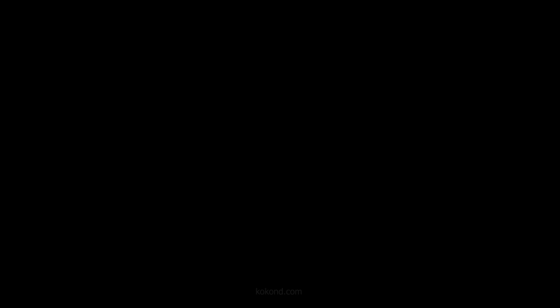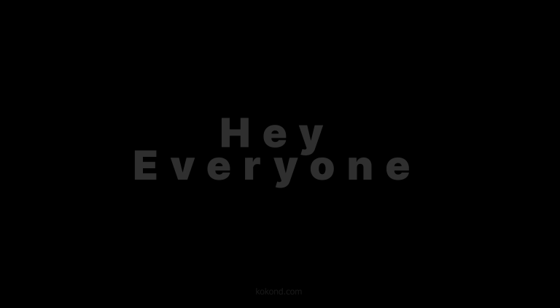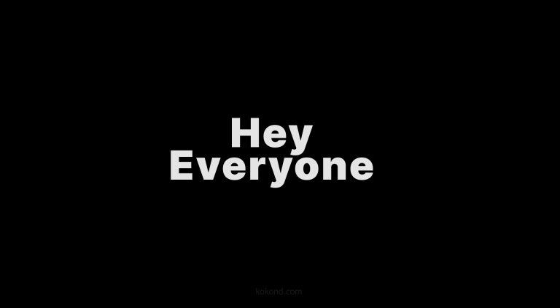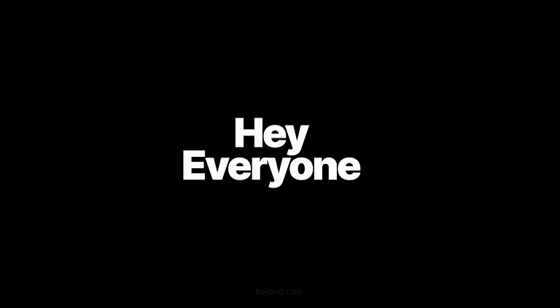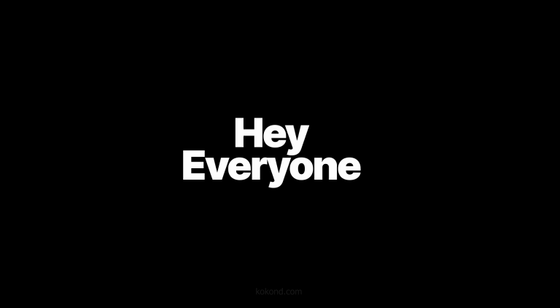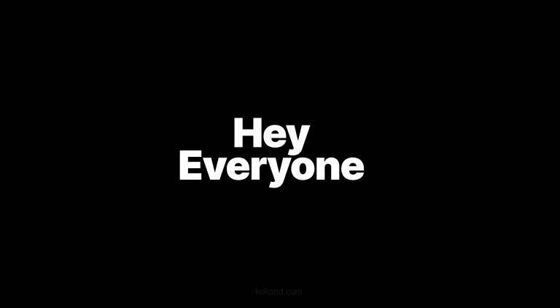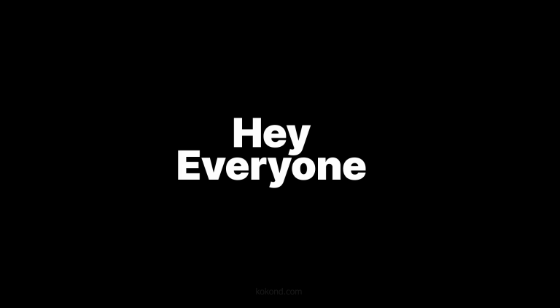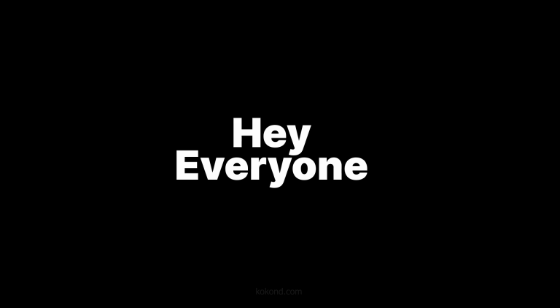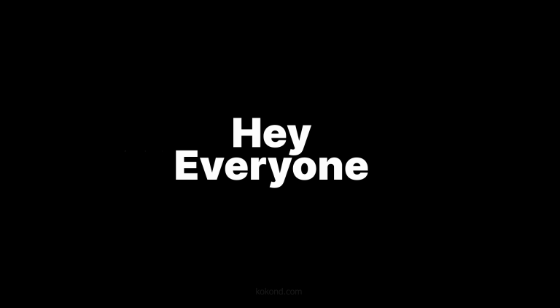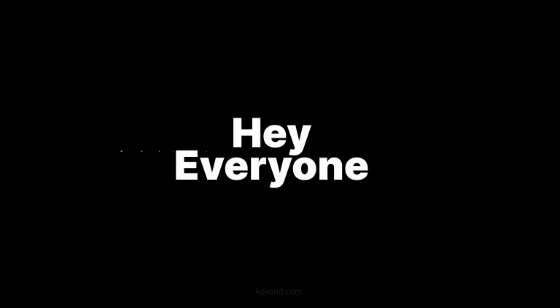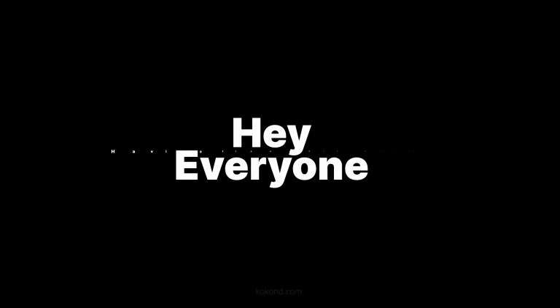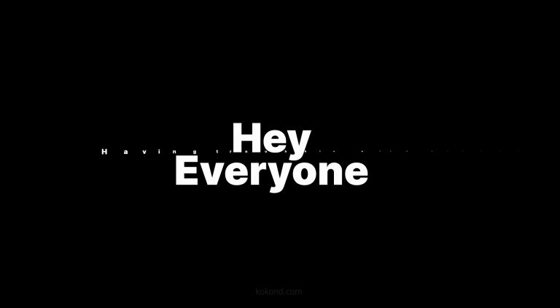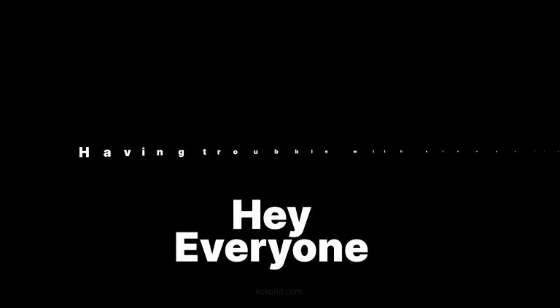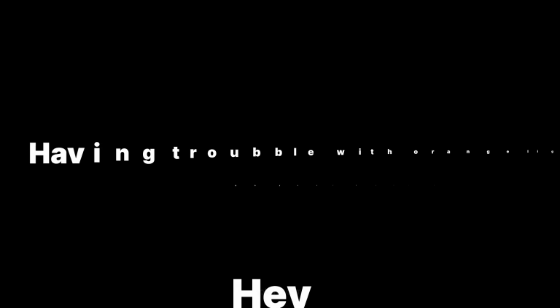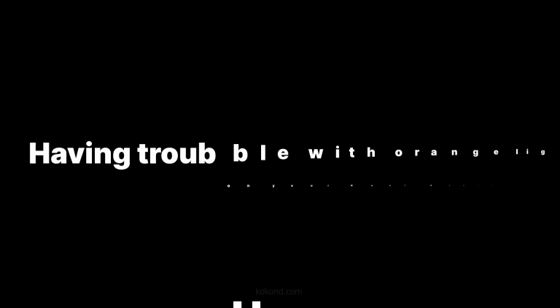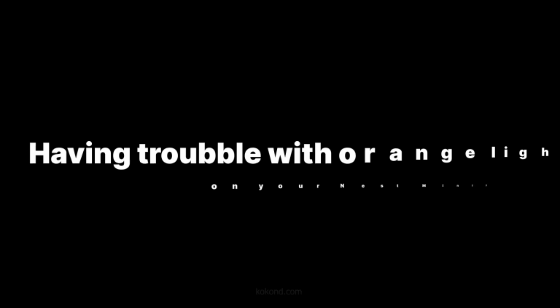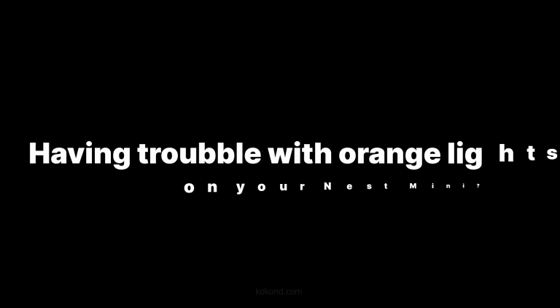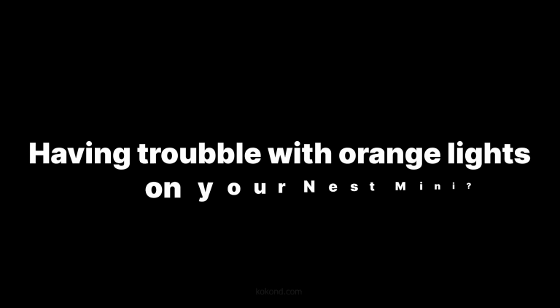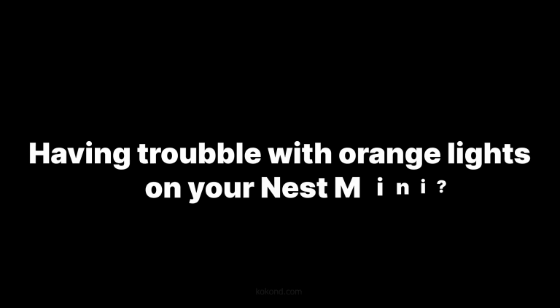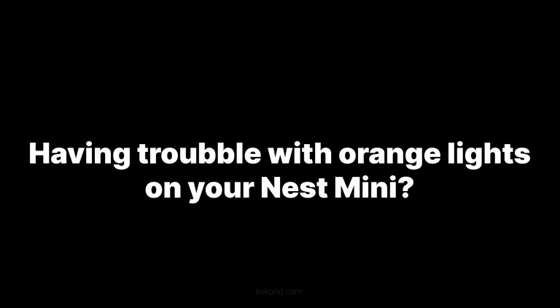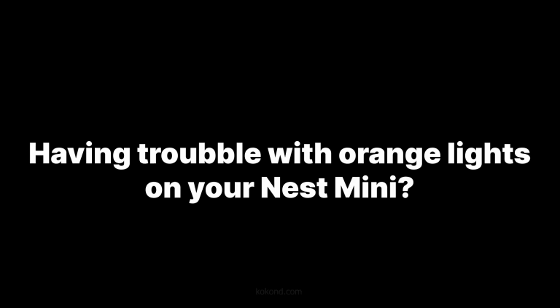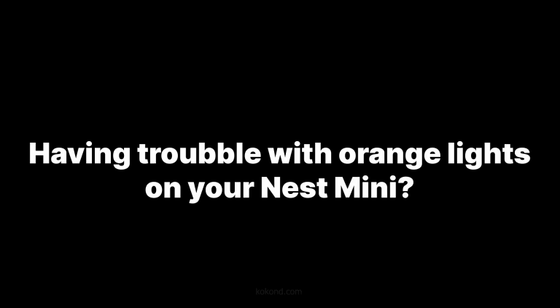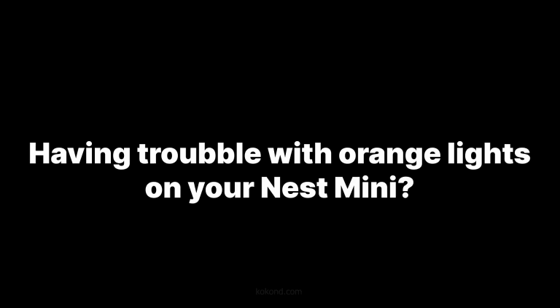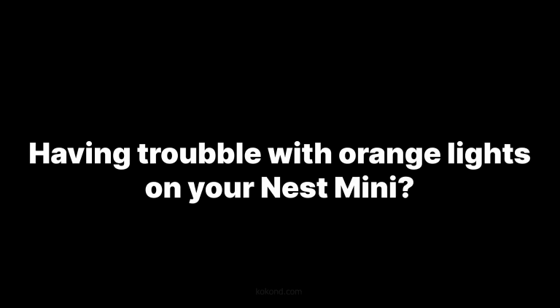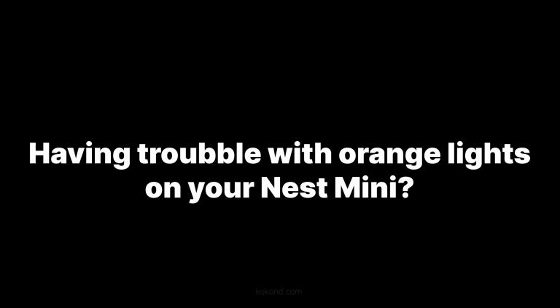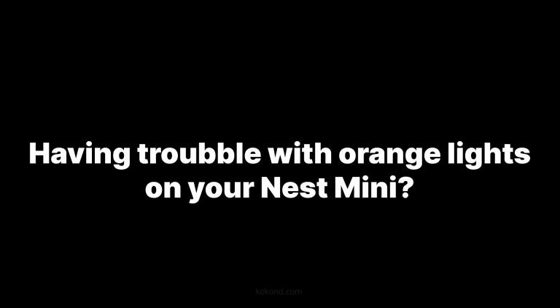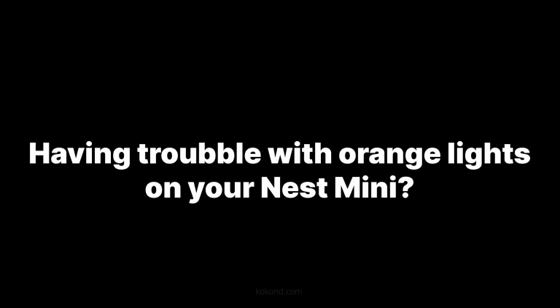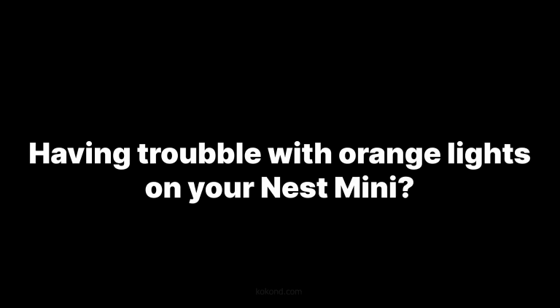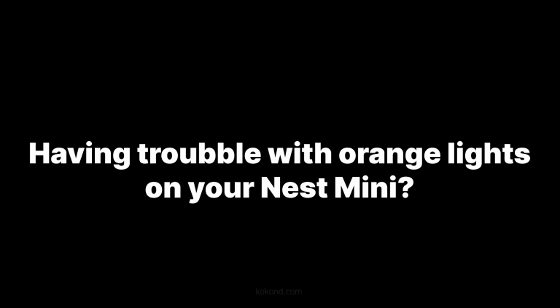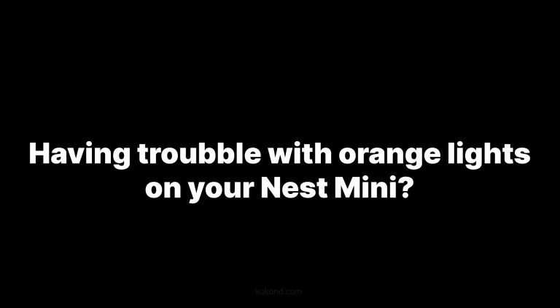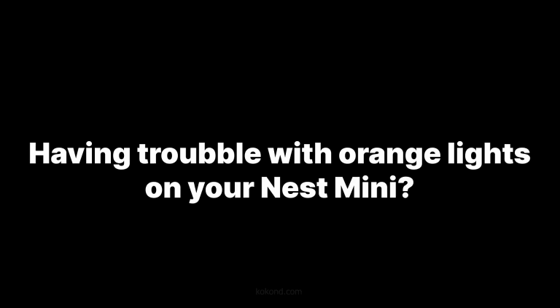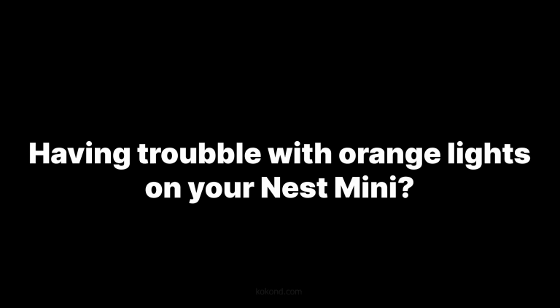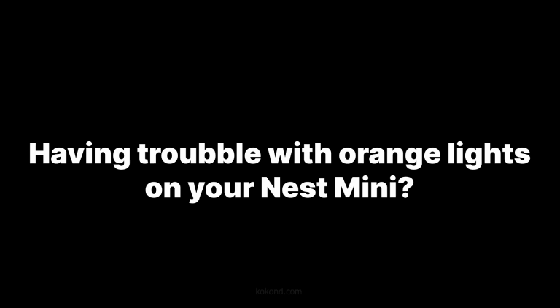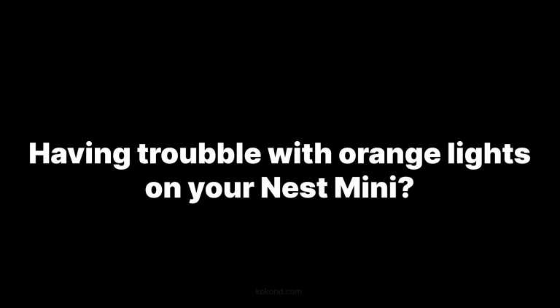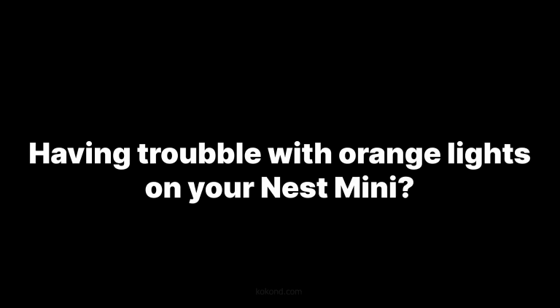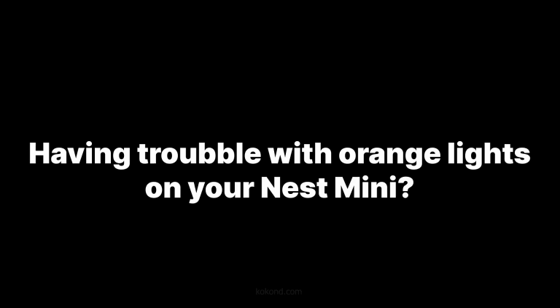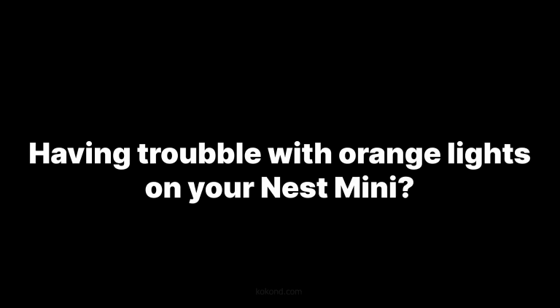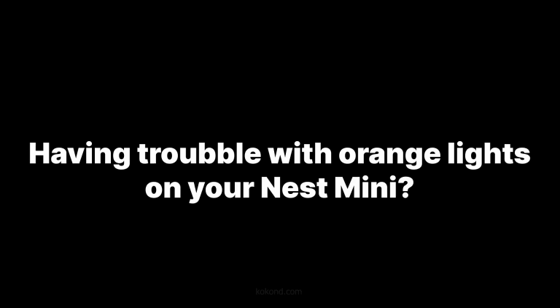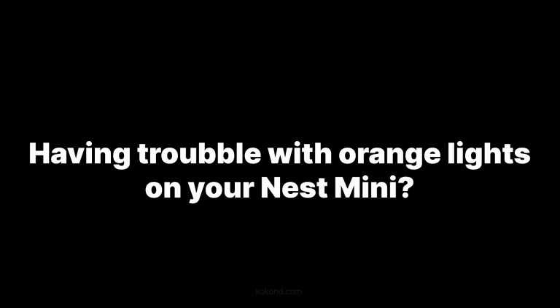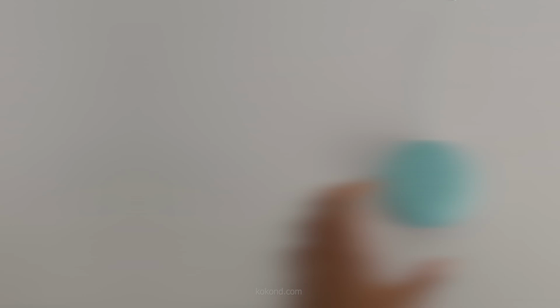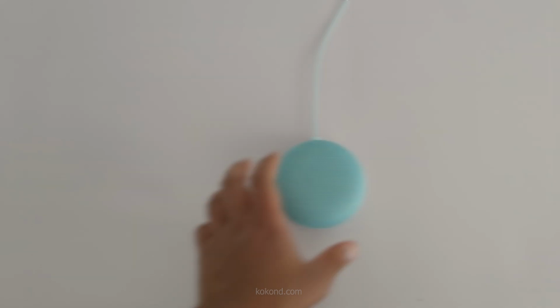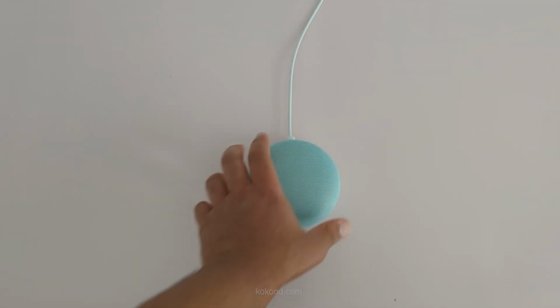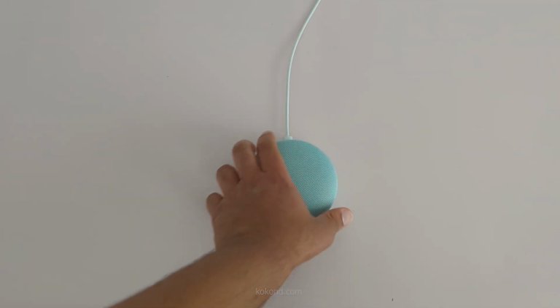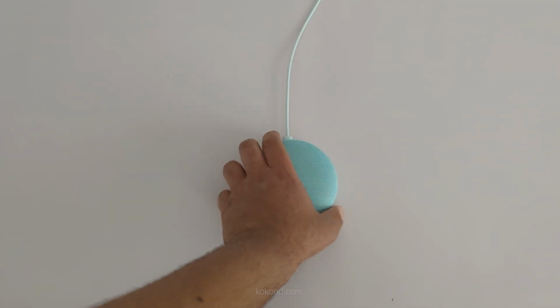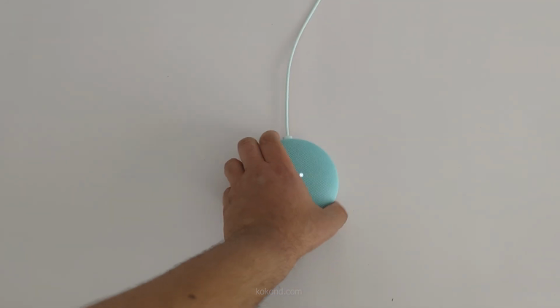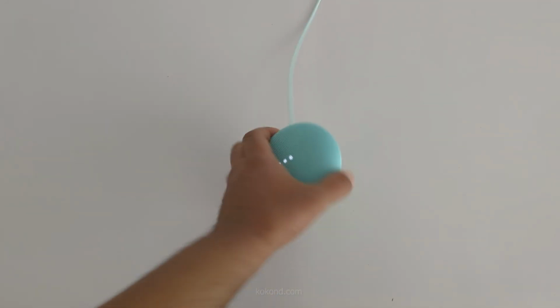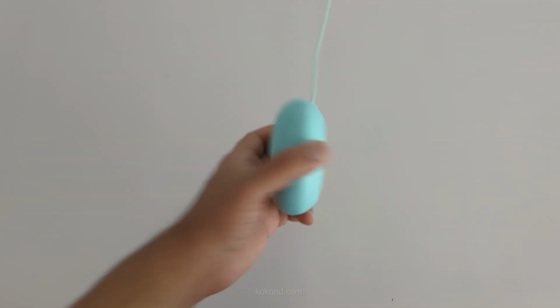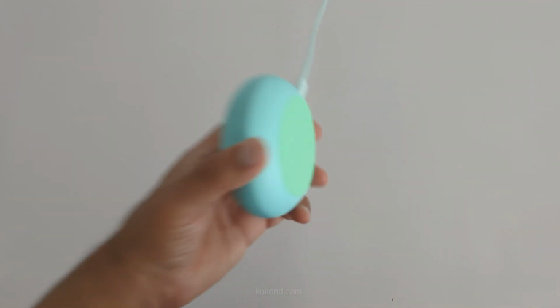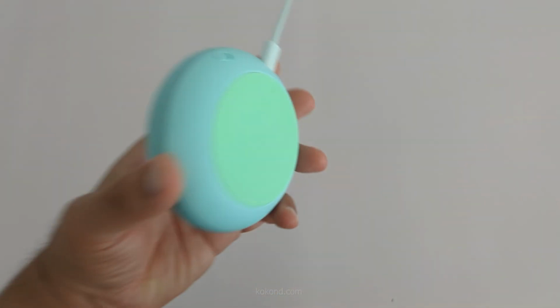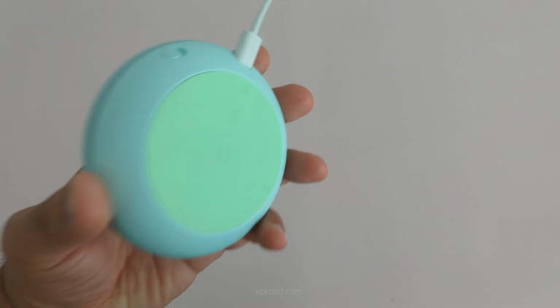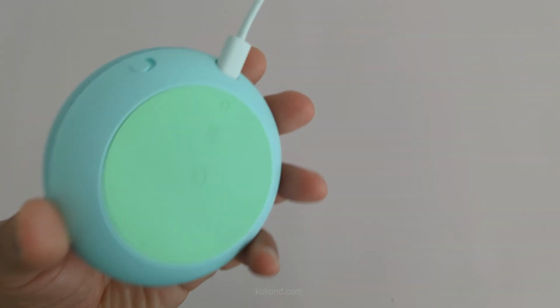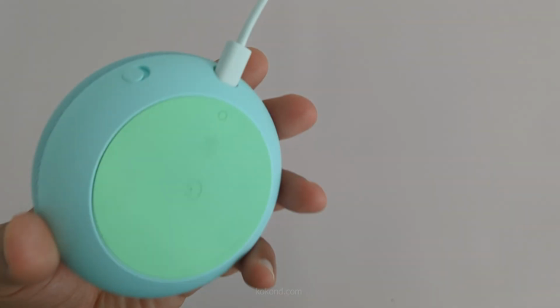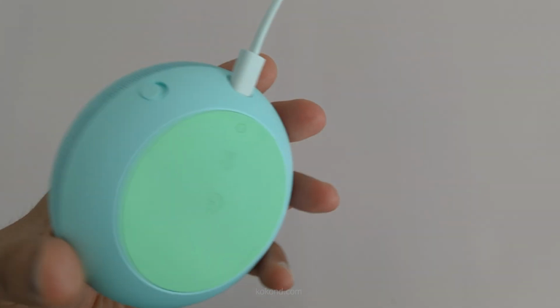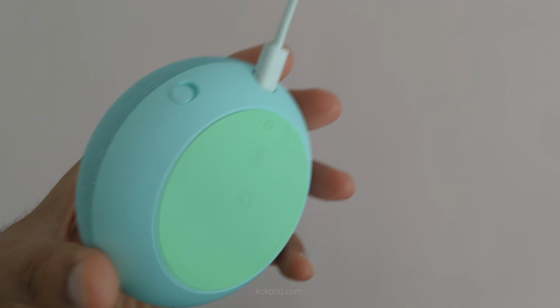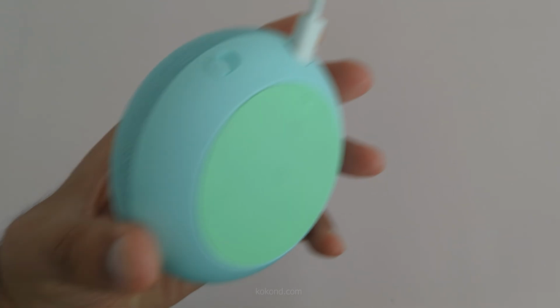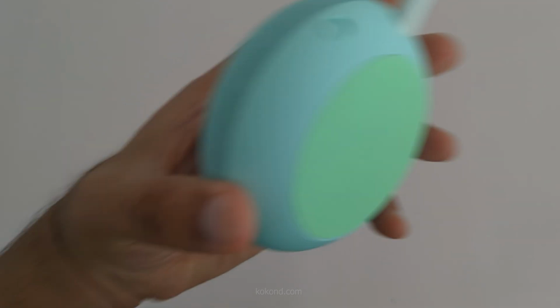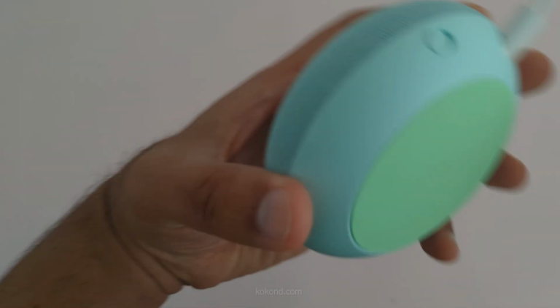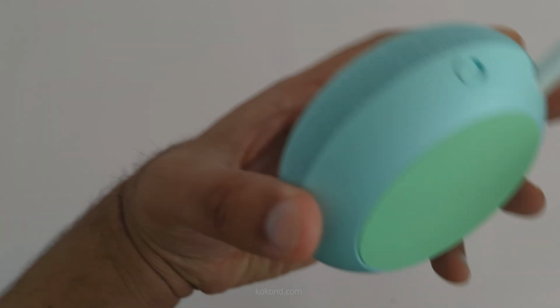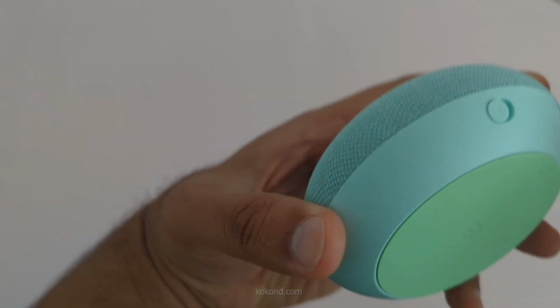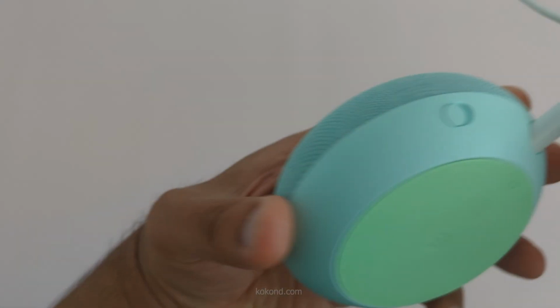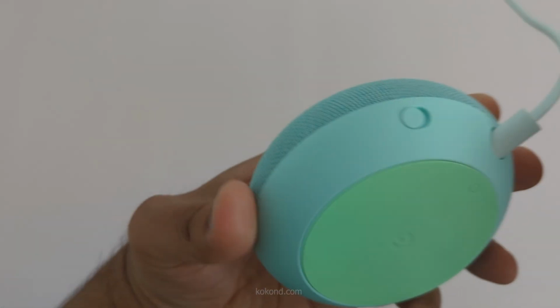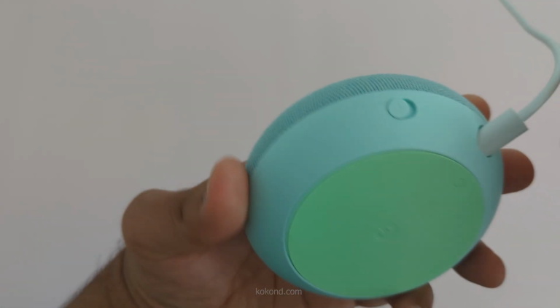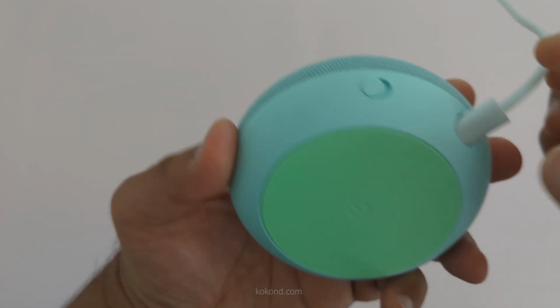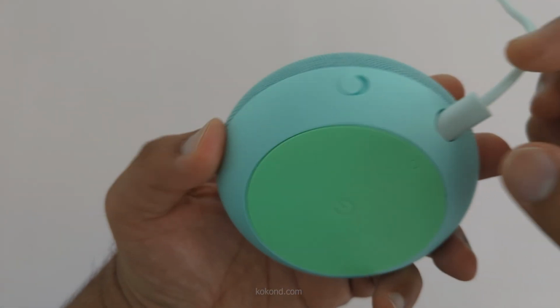Hey everyone! Having trouble with orange lights on your Nest Mini? Don't worry! This video will explain the two main reasons you might see them.